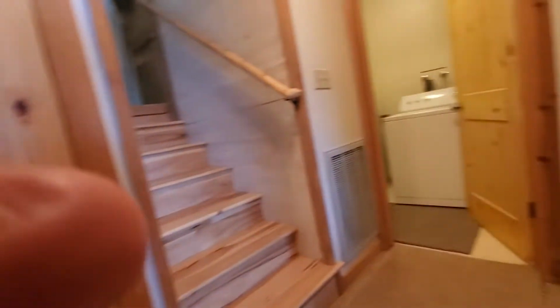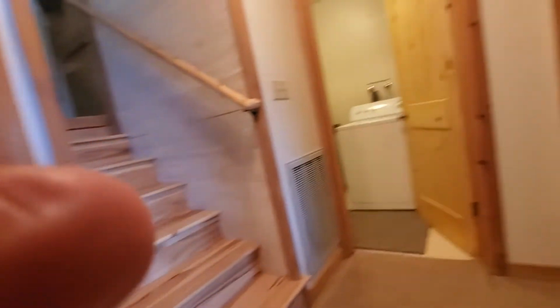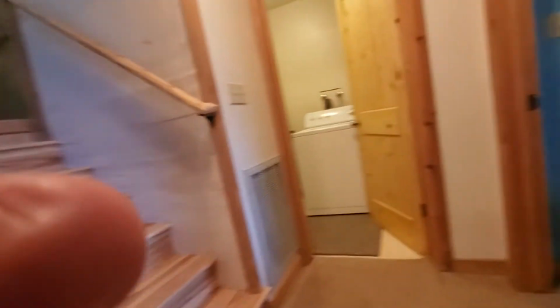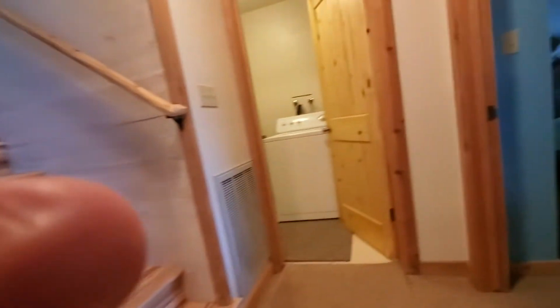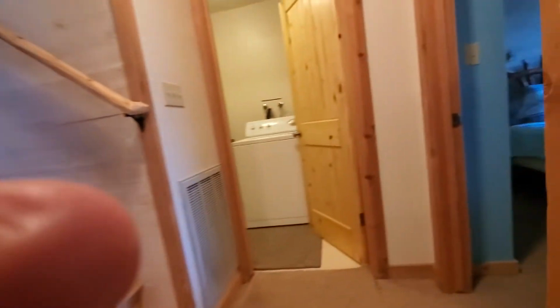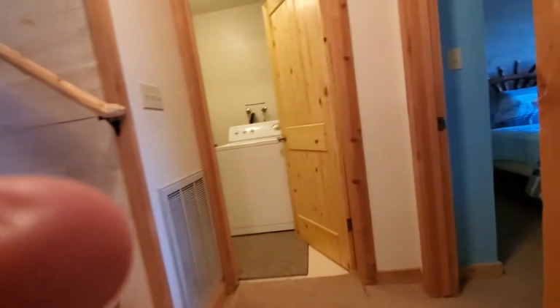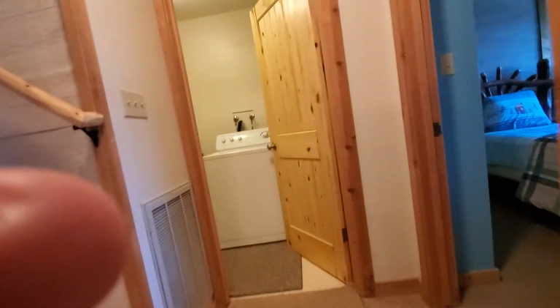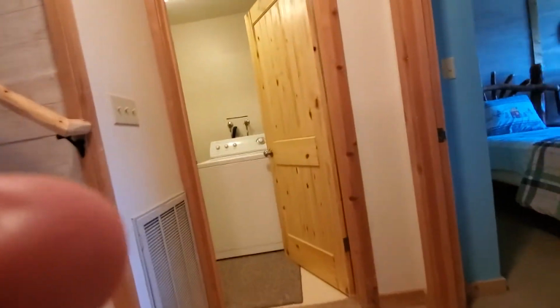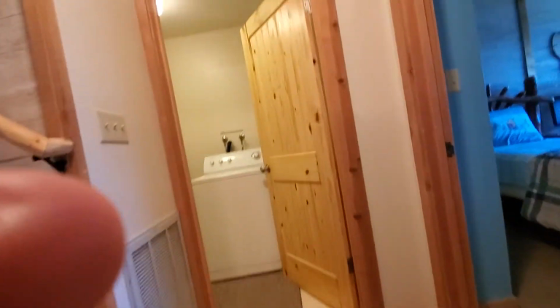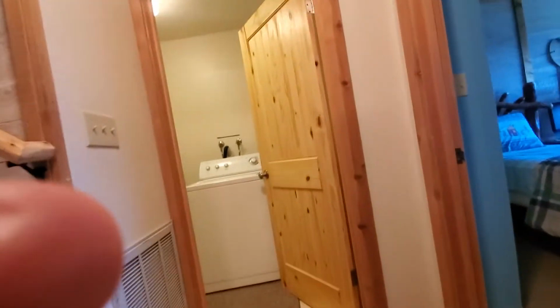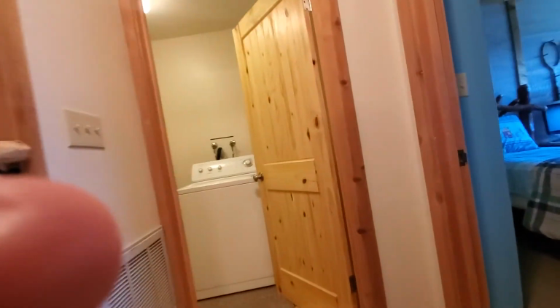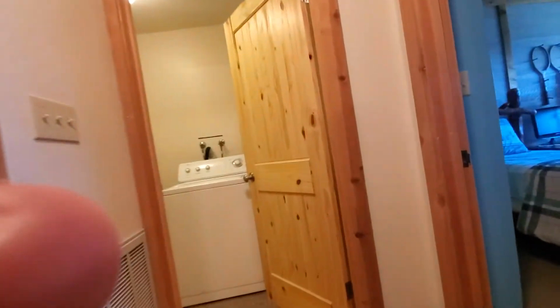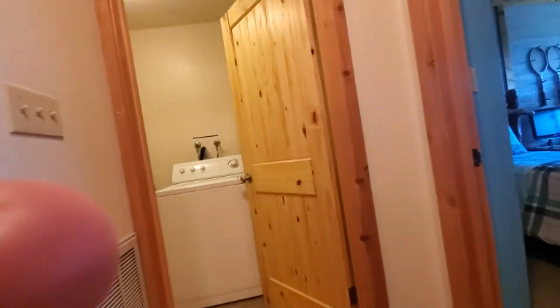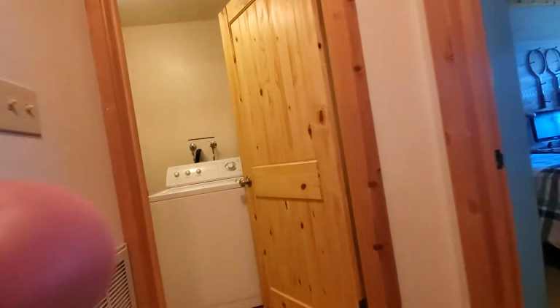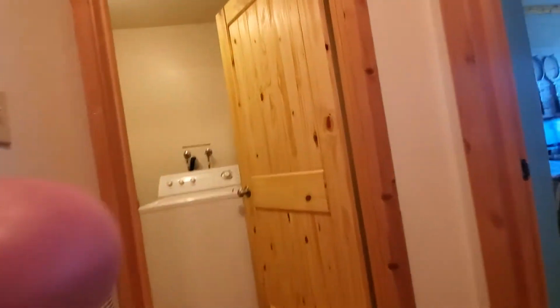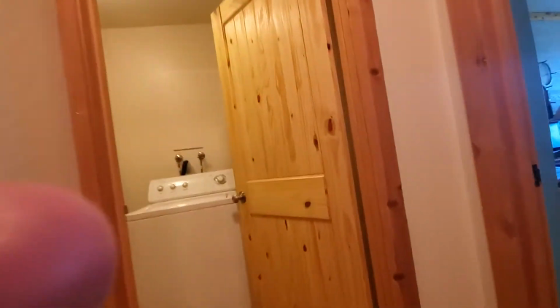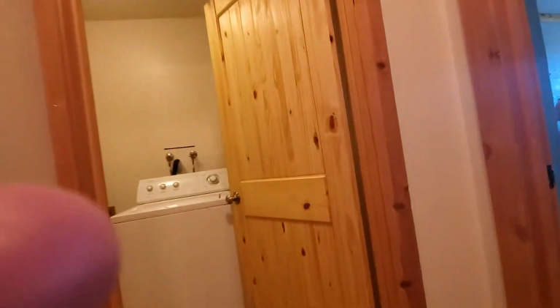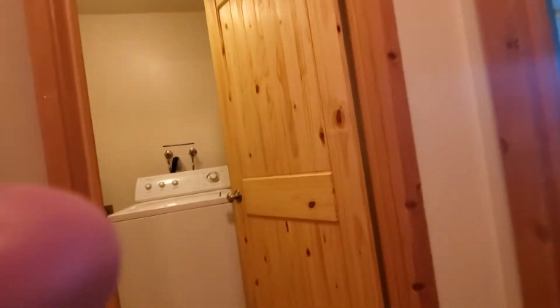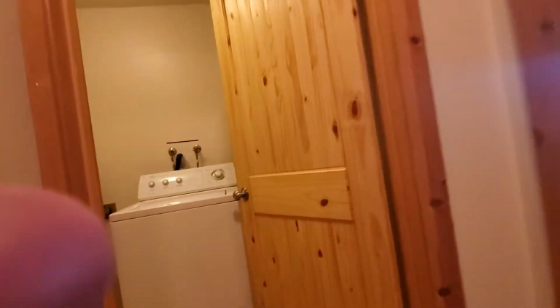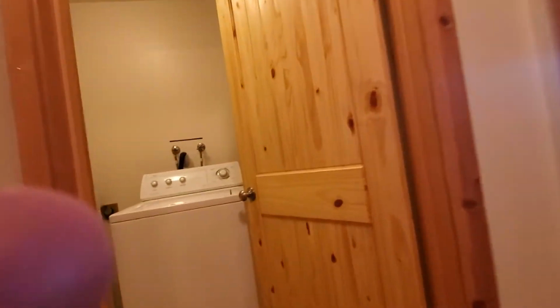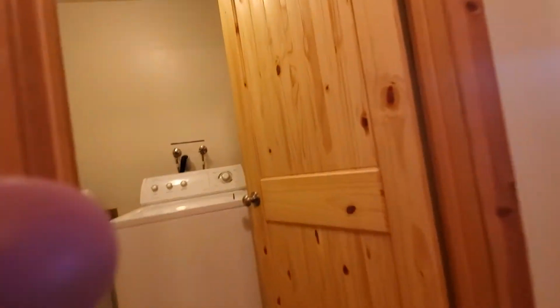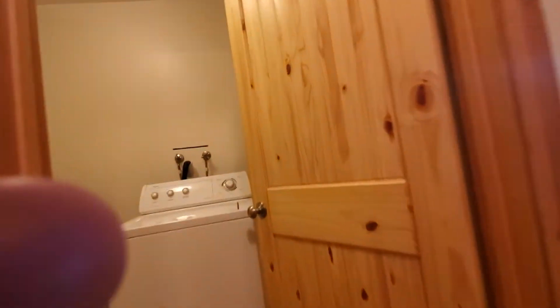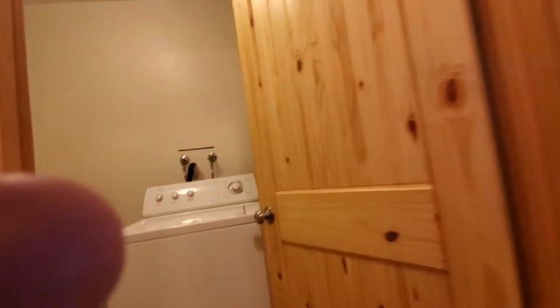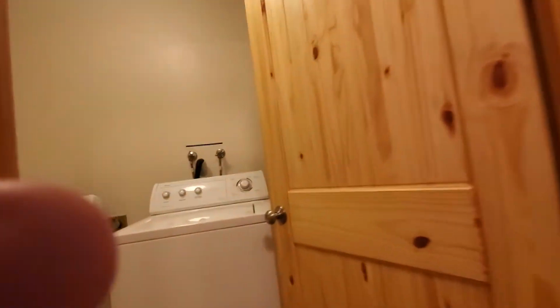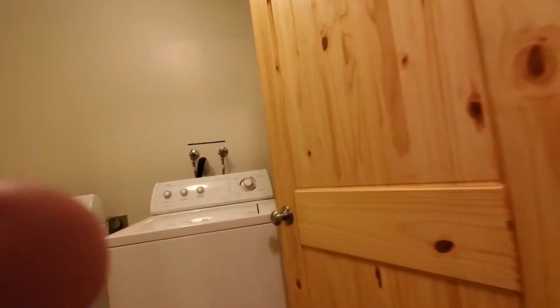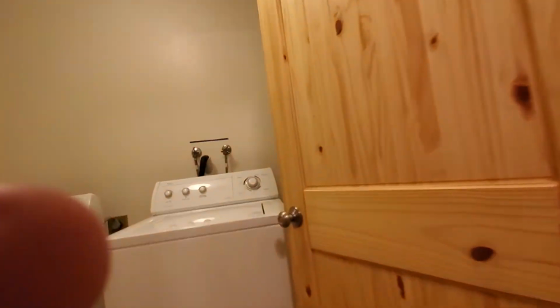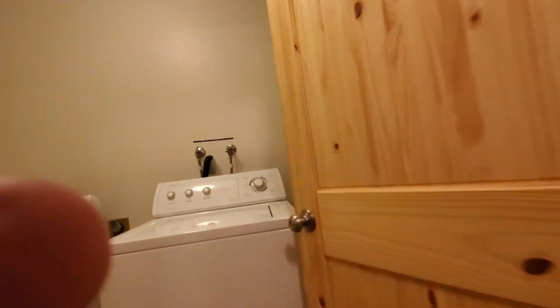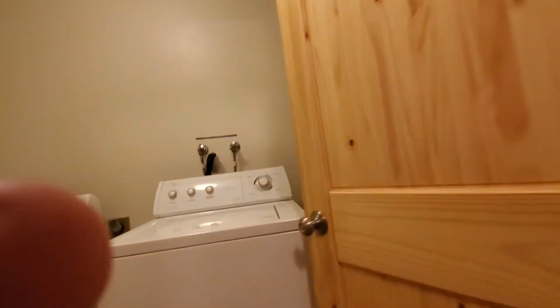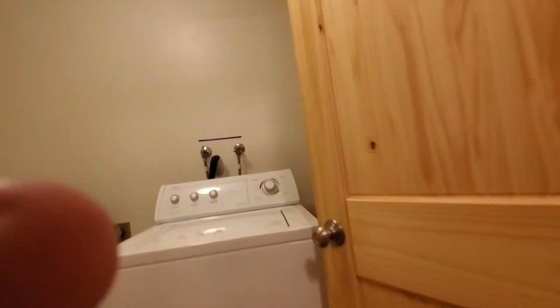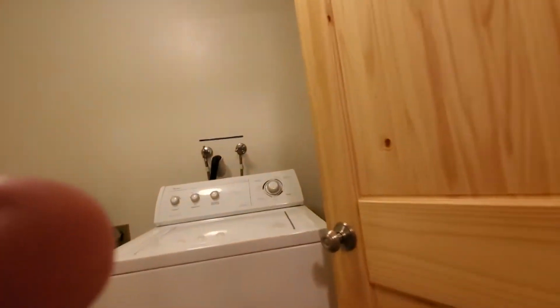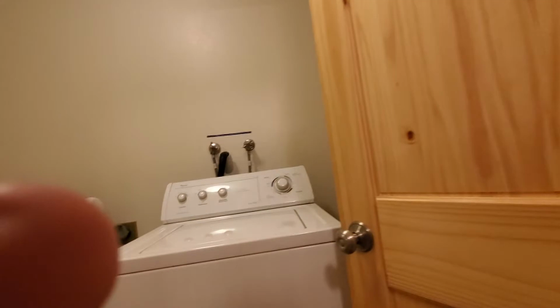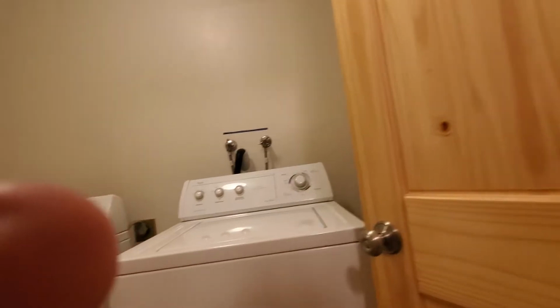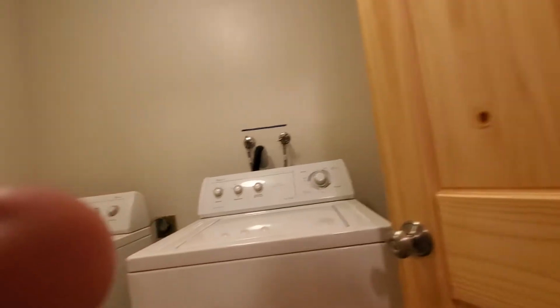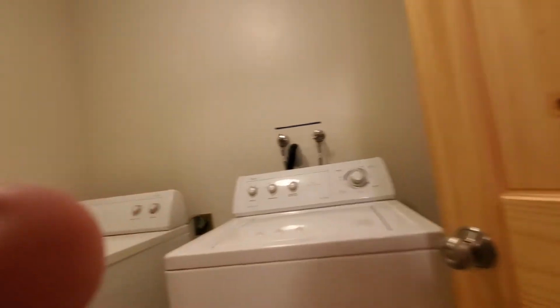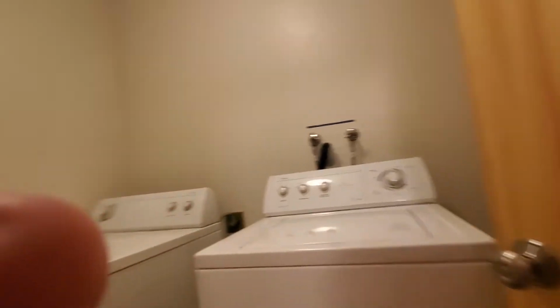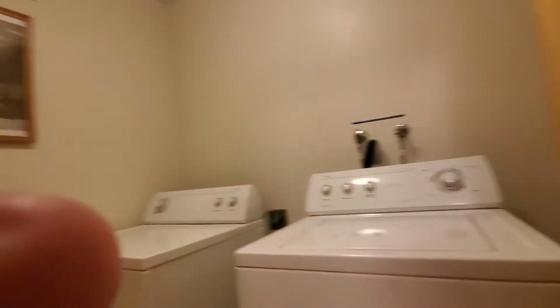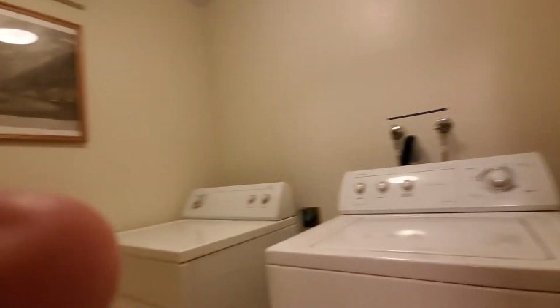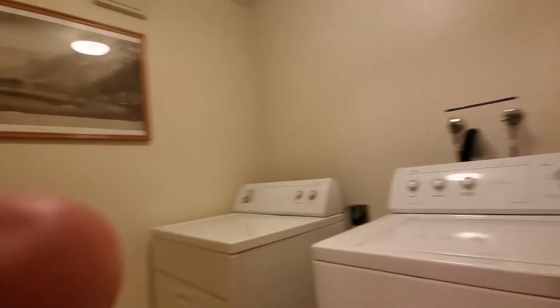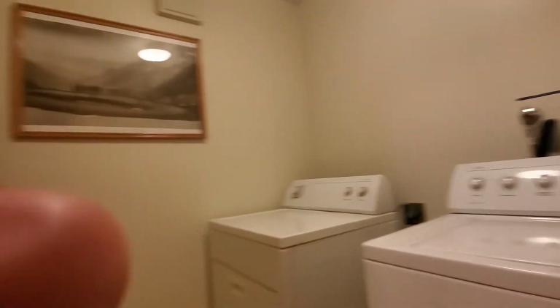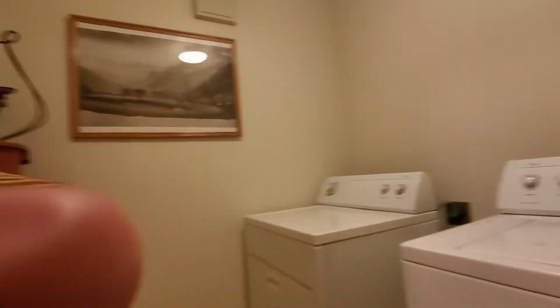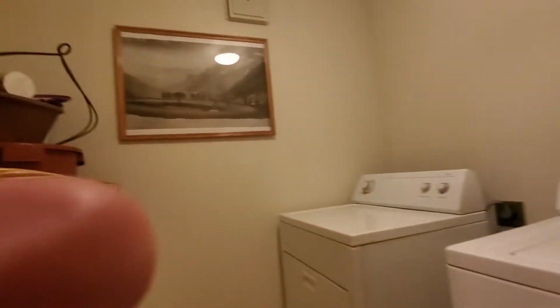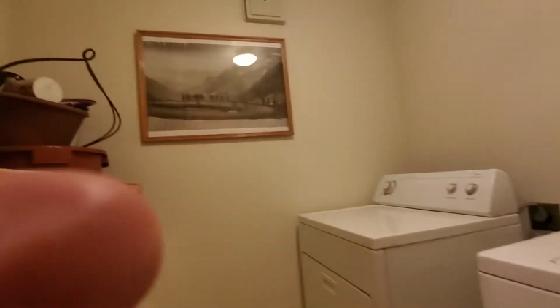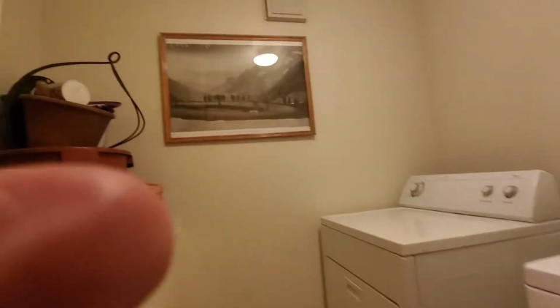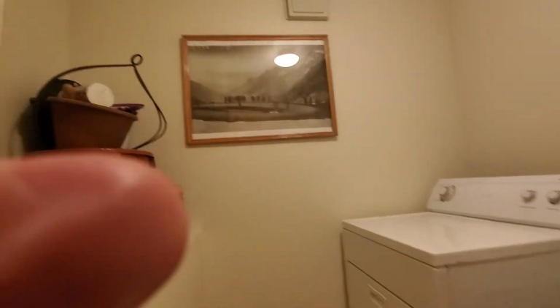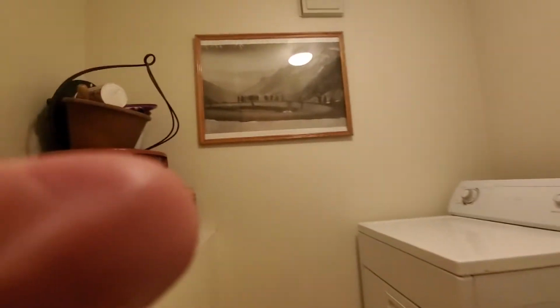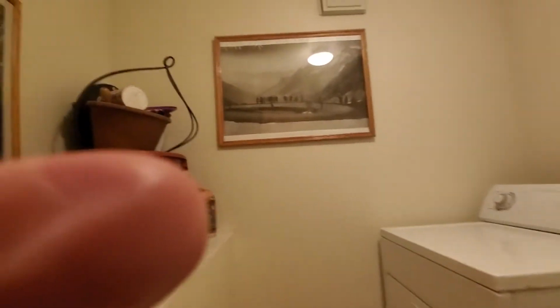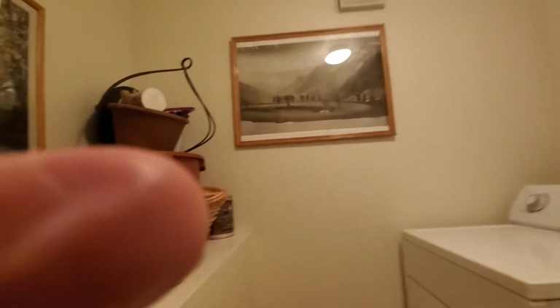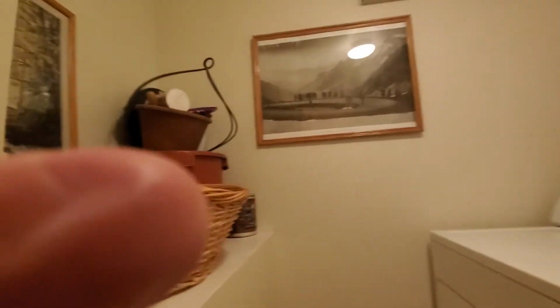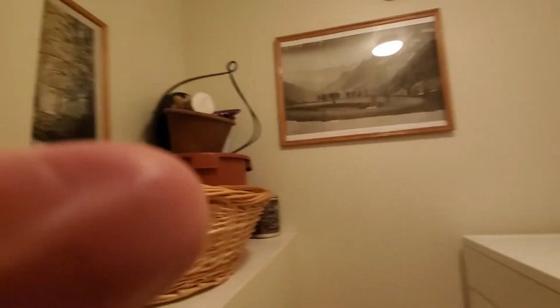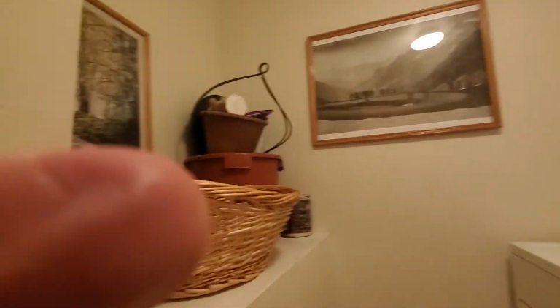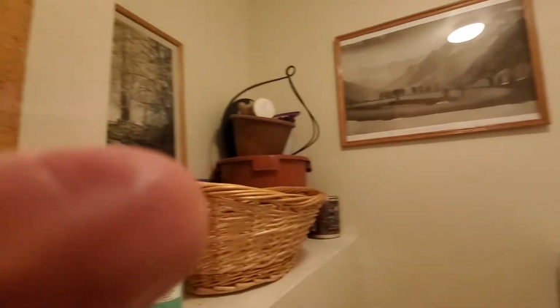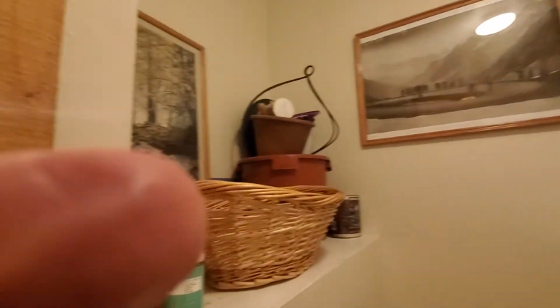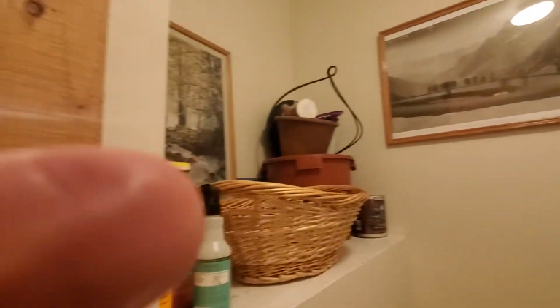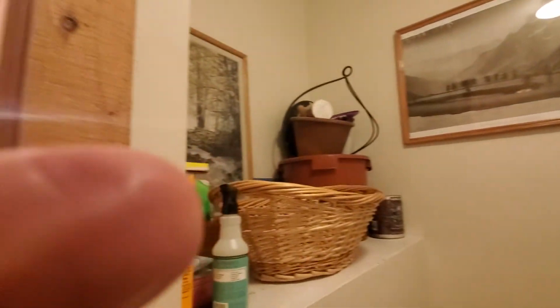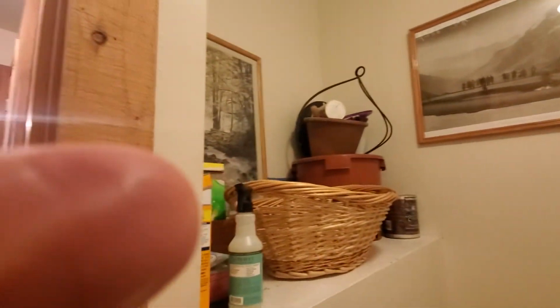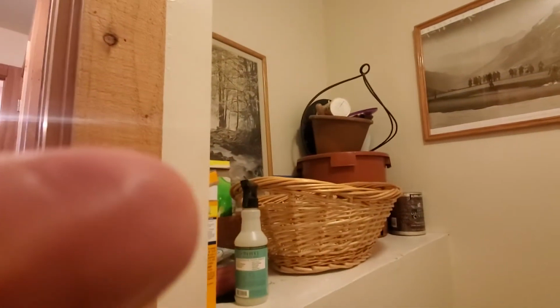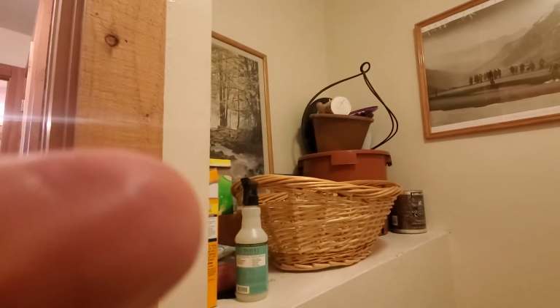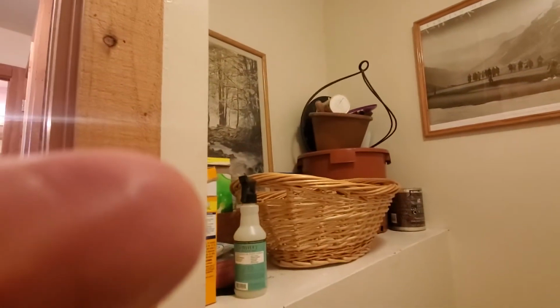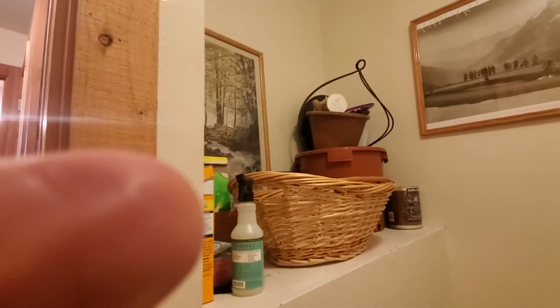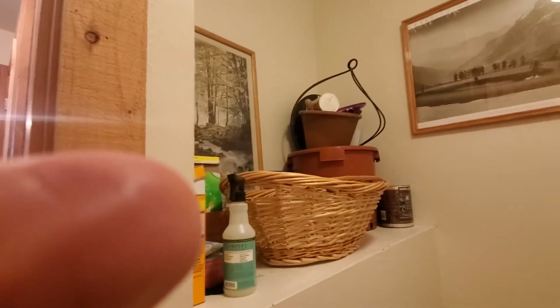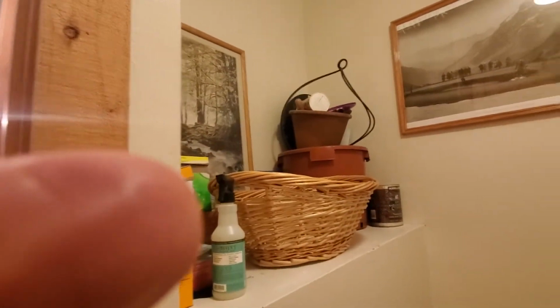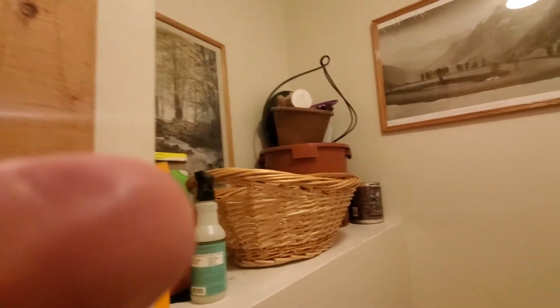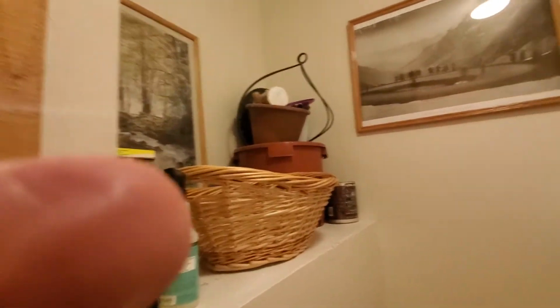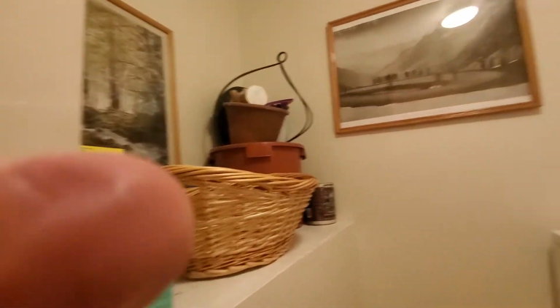Laundry room here at the bottom of the stairs, which came from the entry. Pretty good size laundry room.